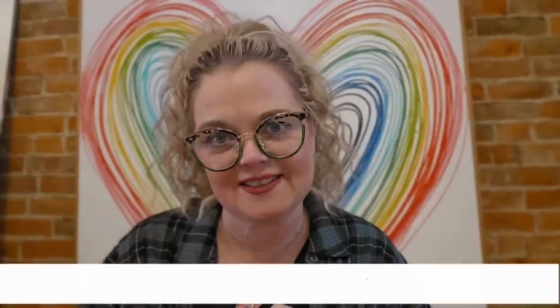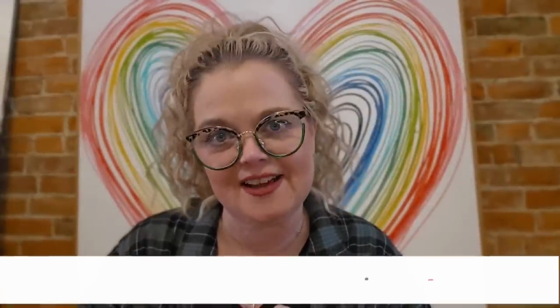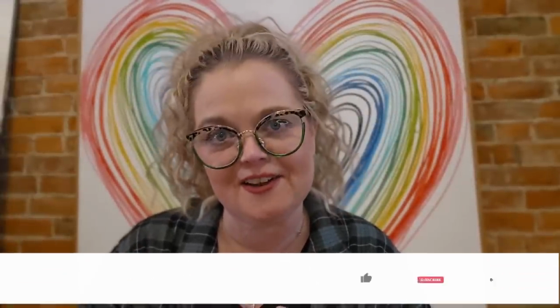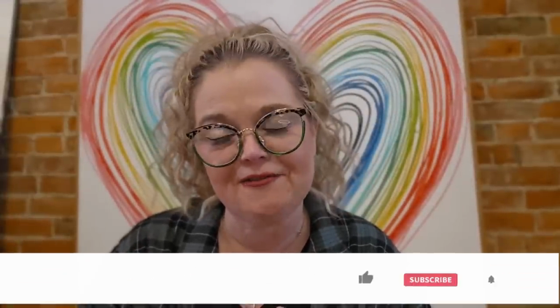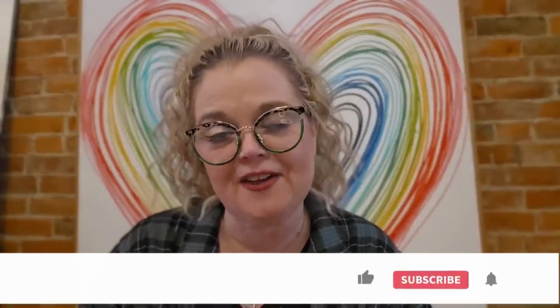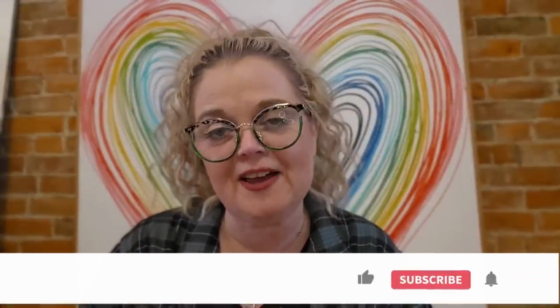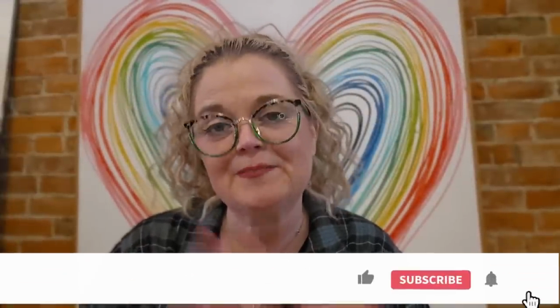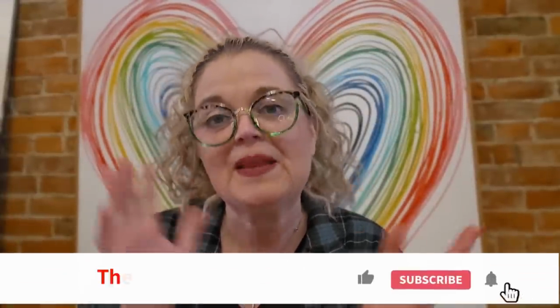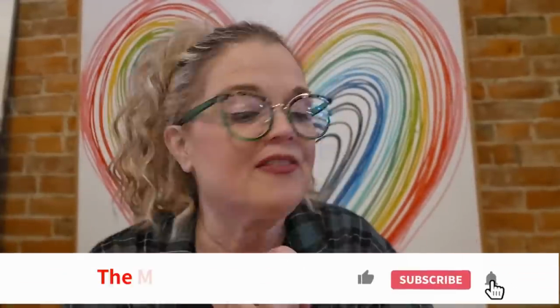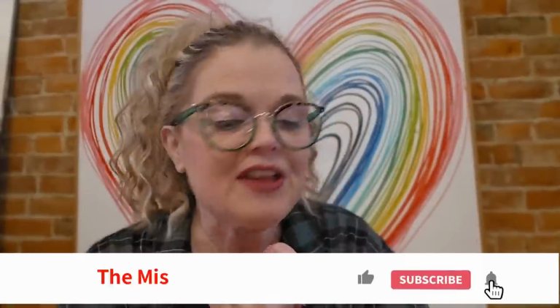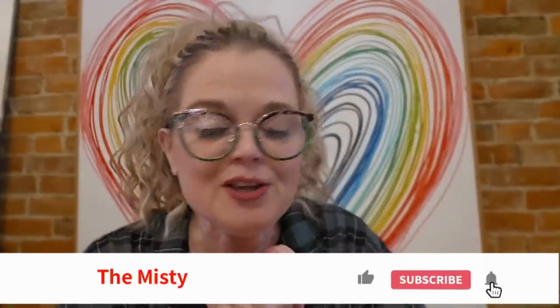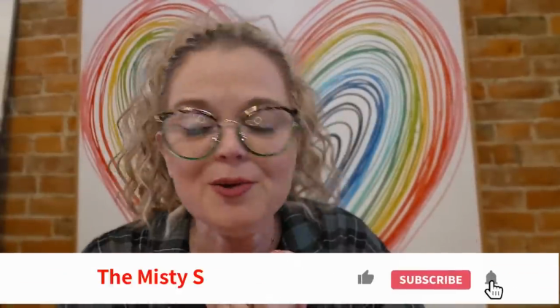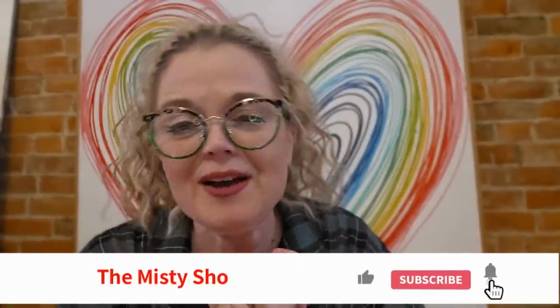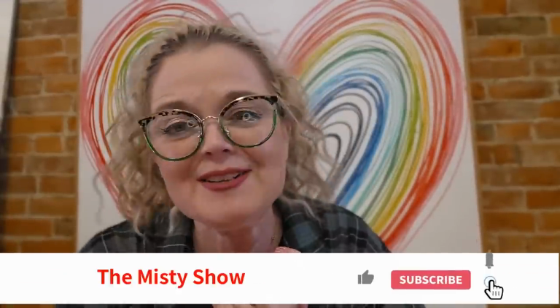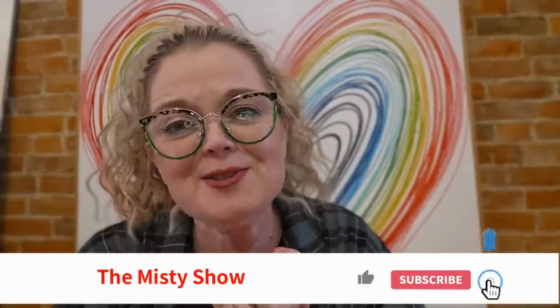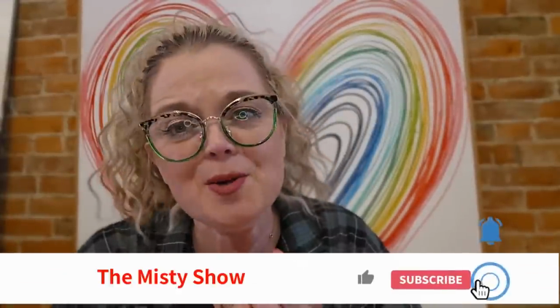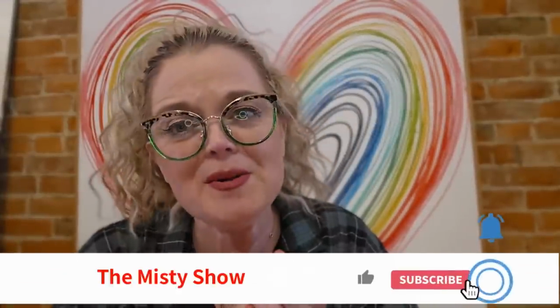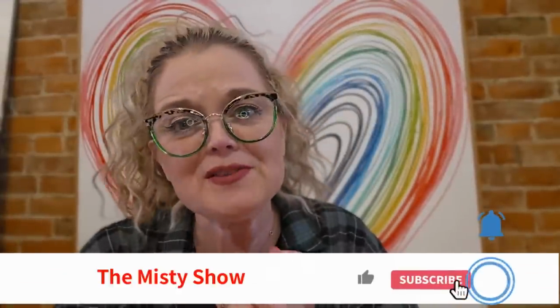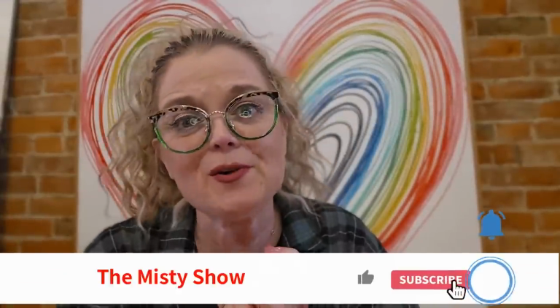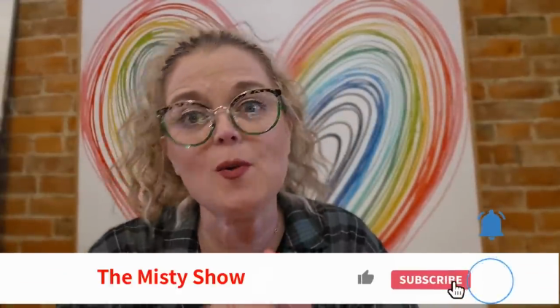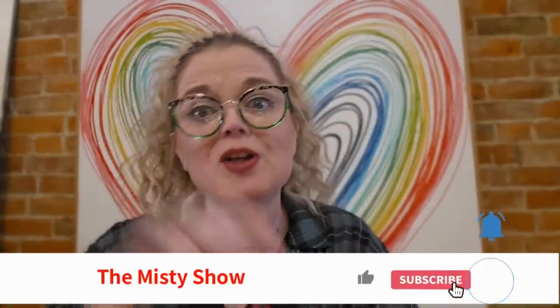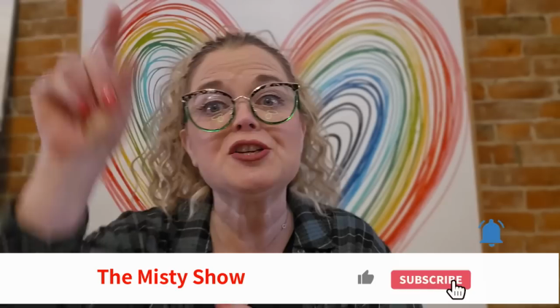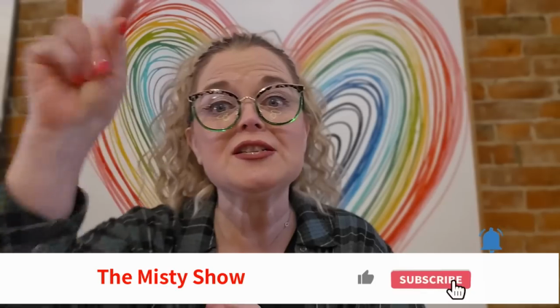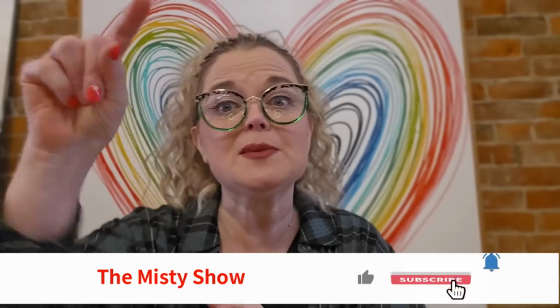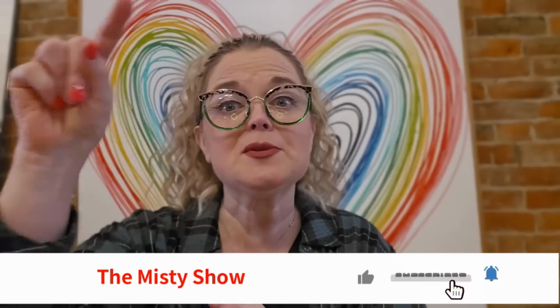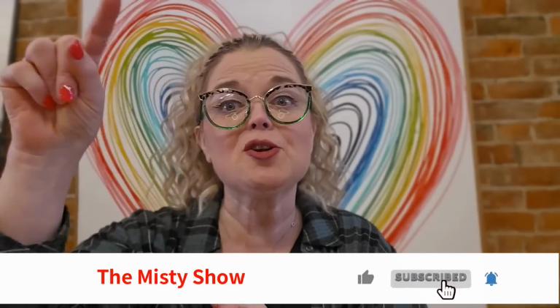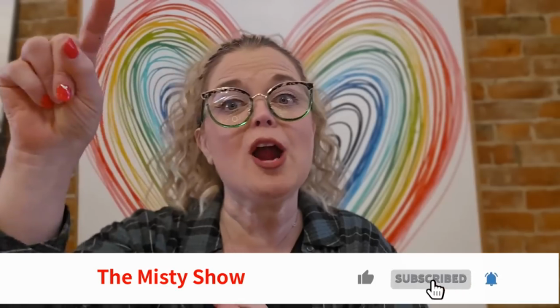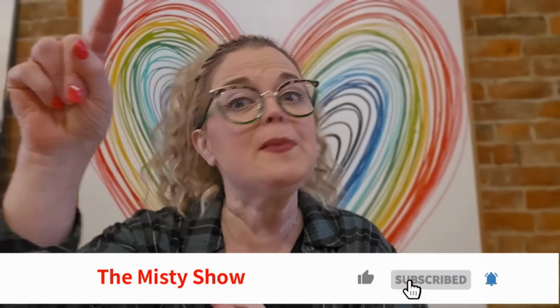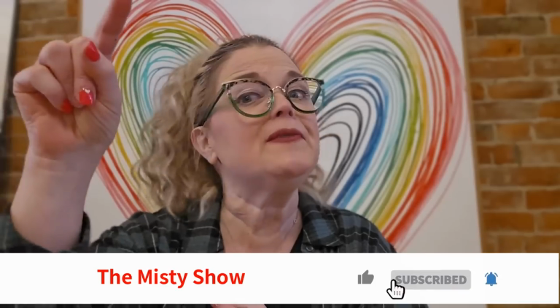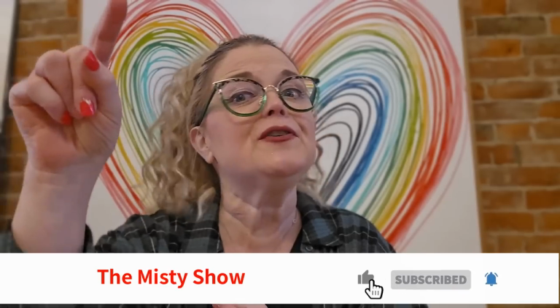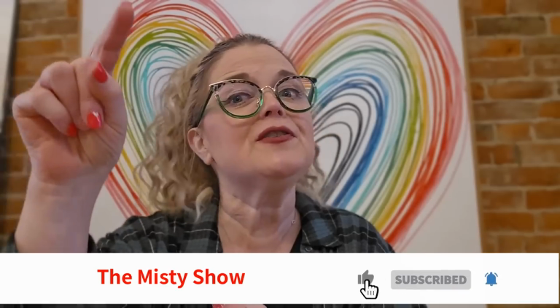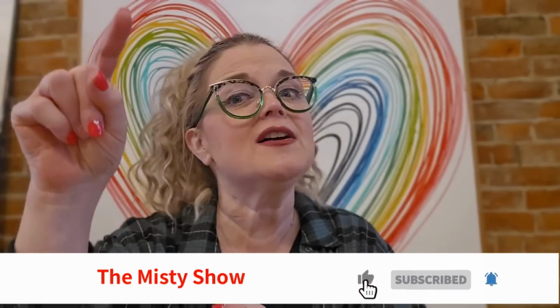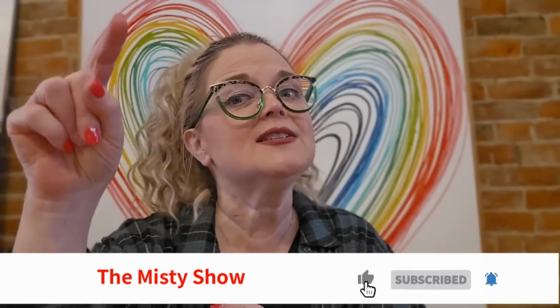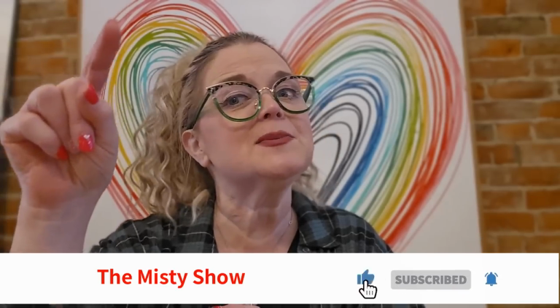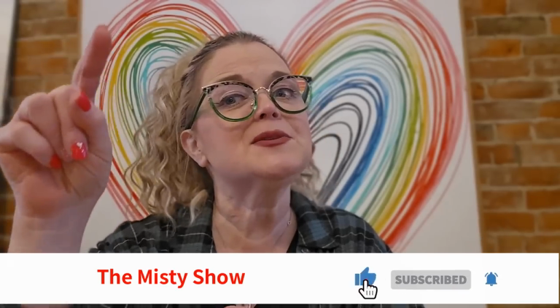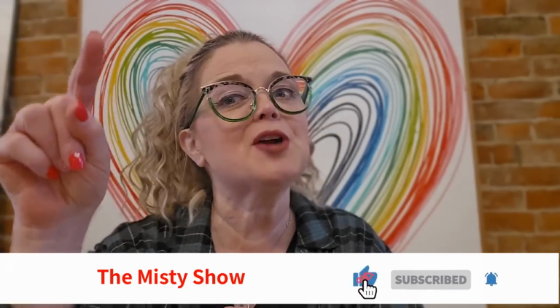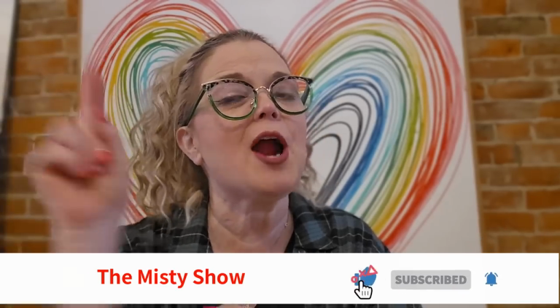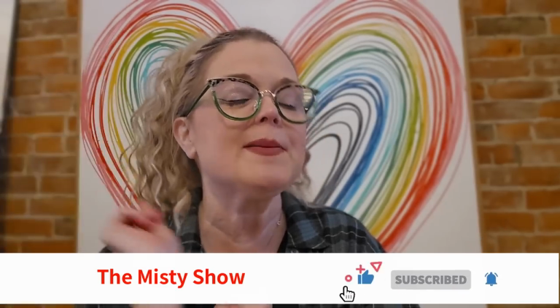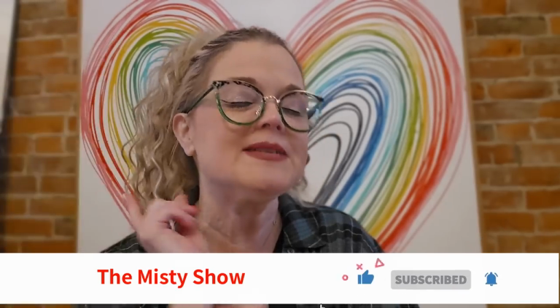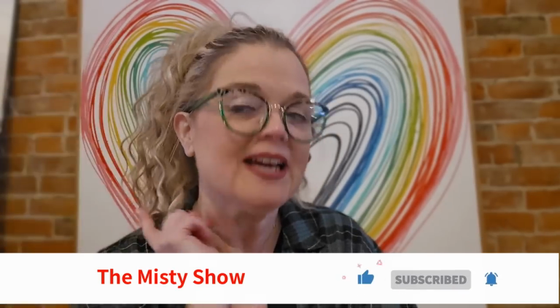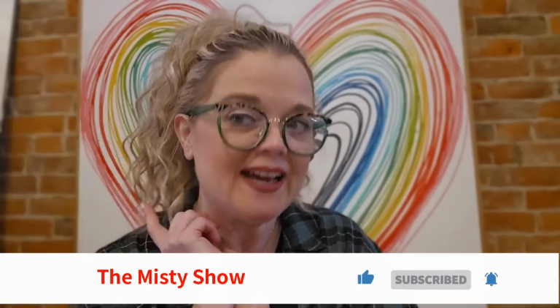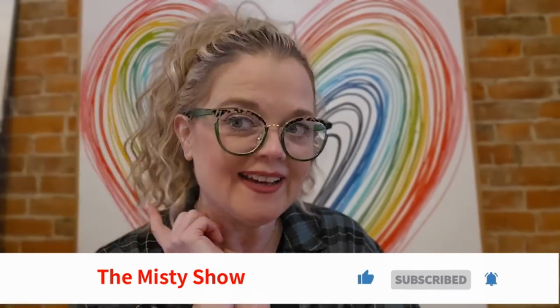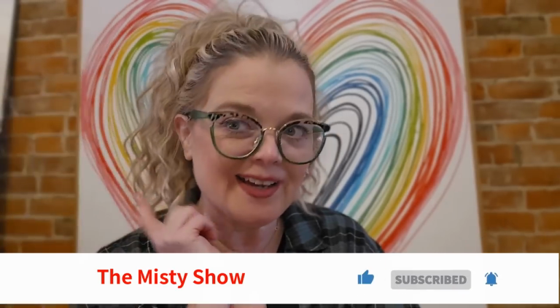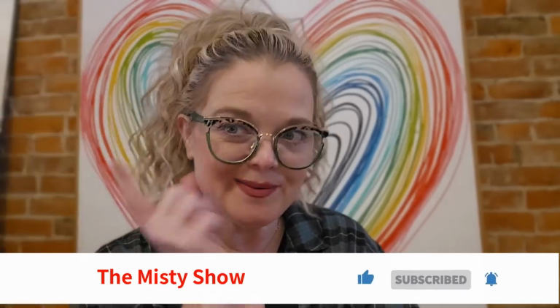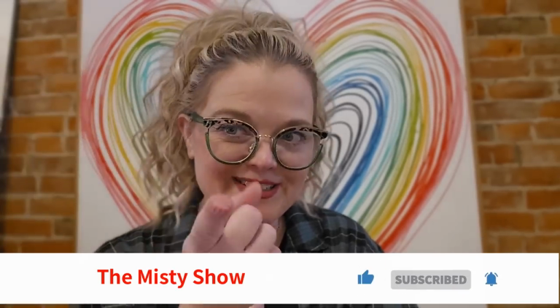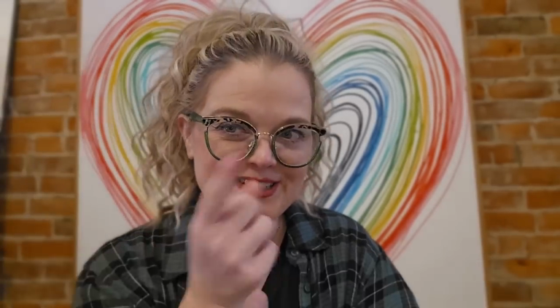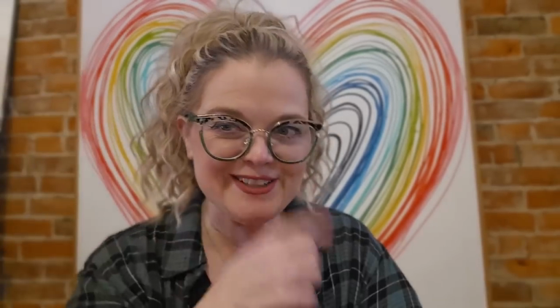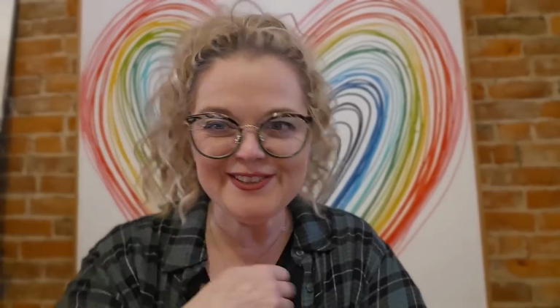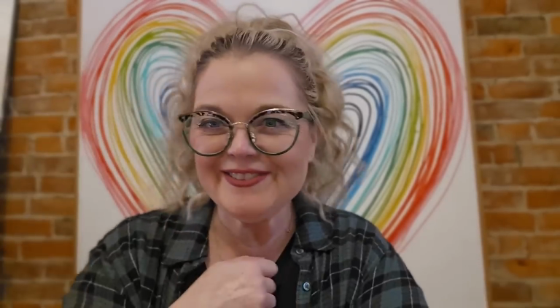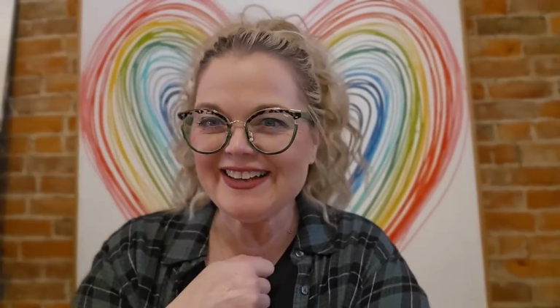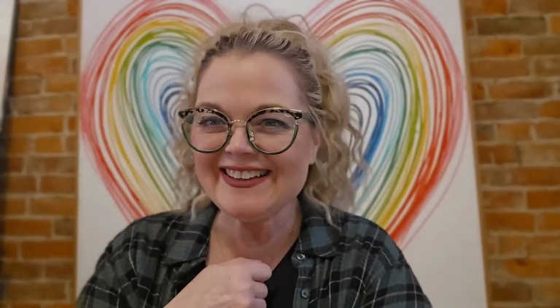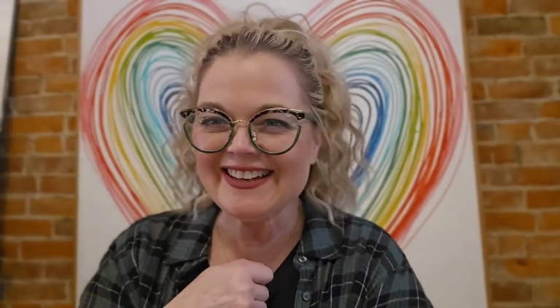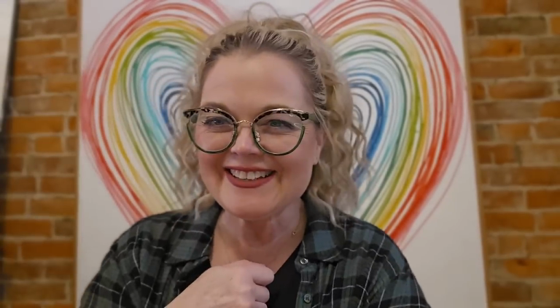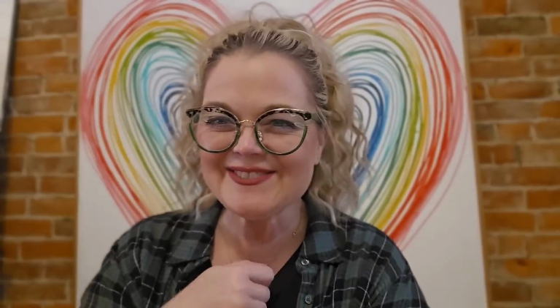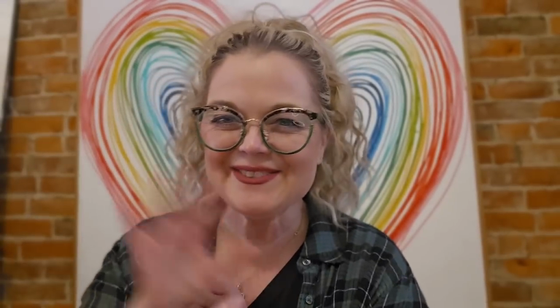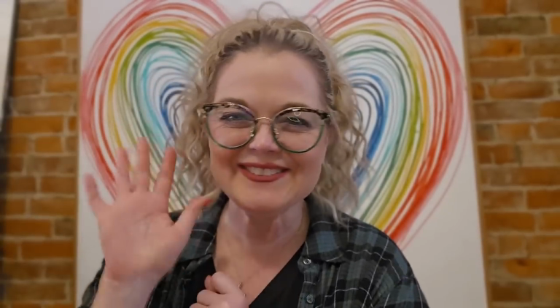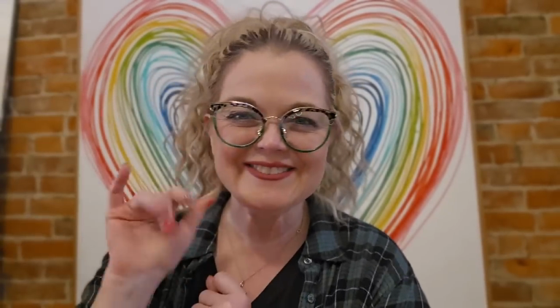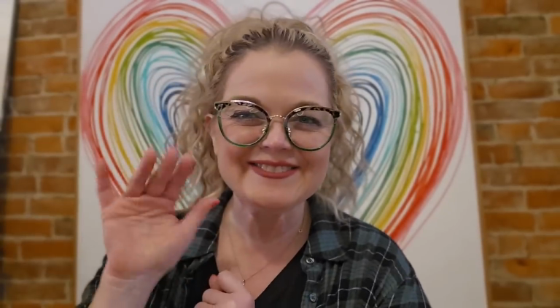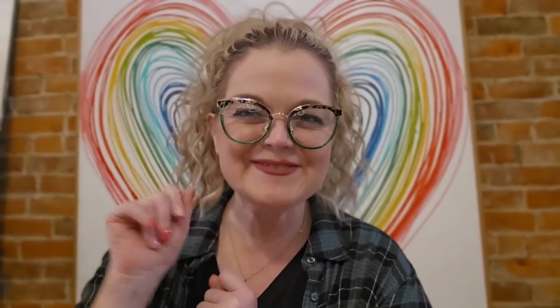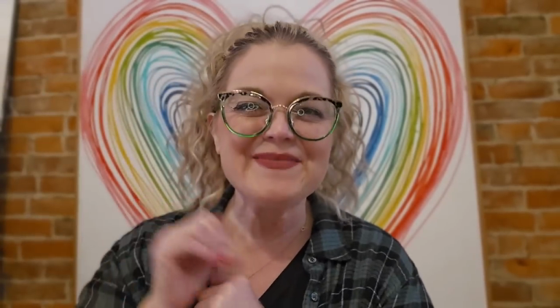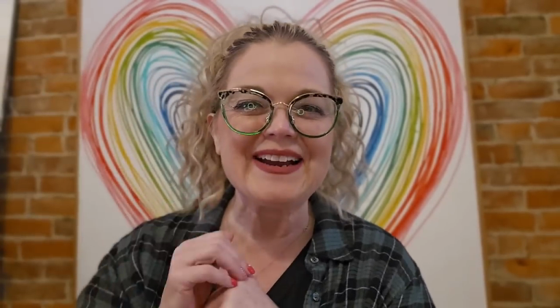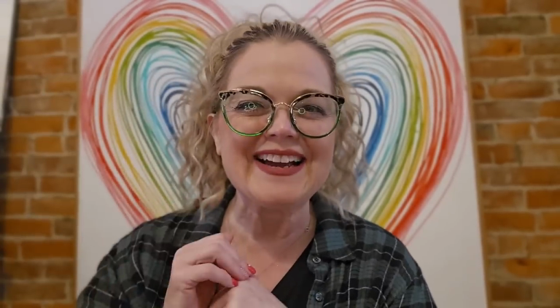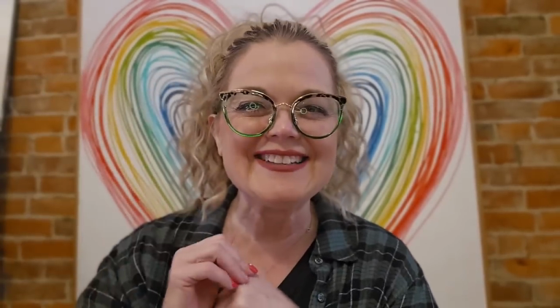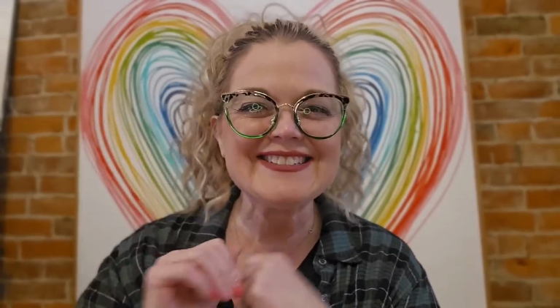I really enjoy getting these boxes — it's a lot of fun. Thank you guys so much for watching. Subscribe if you're not subscribed and I will see you in the next one. Bye guys!